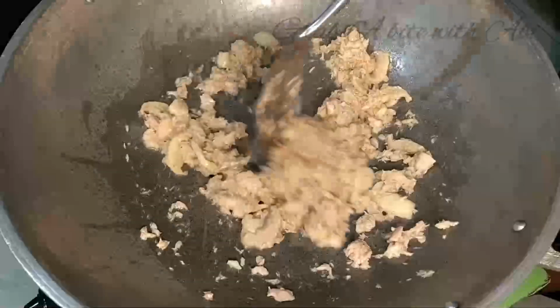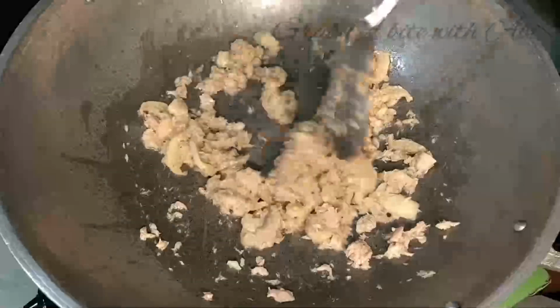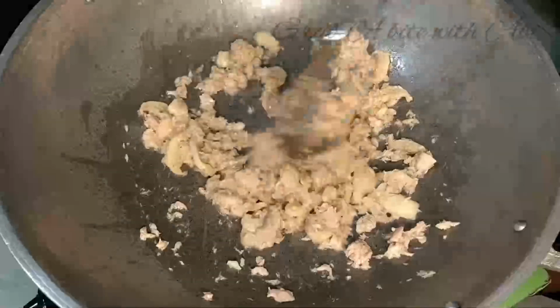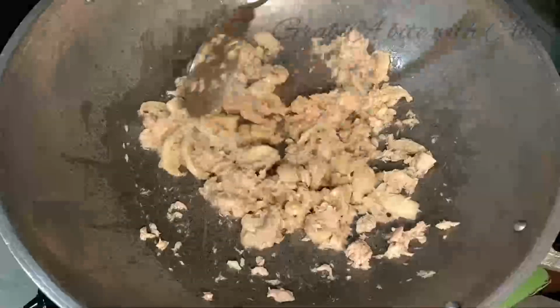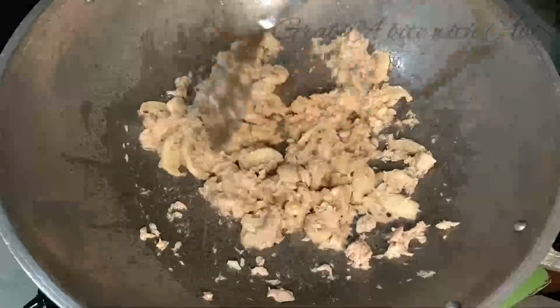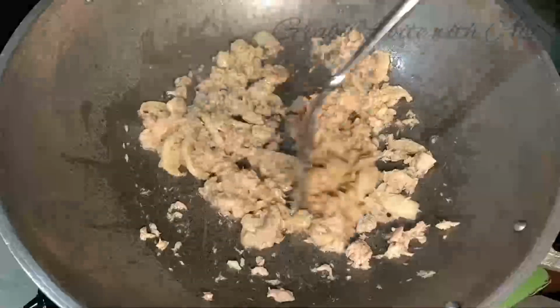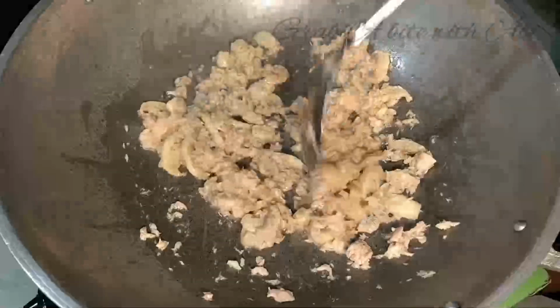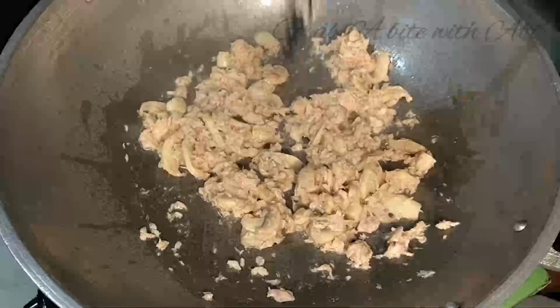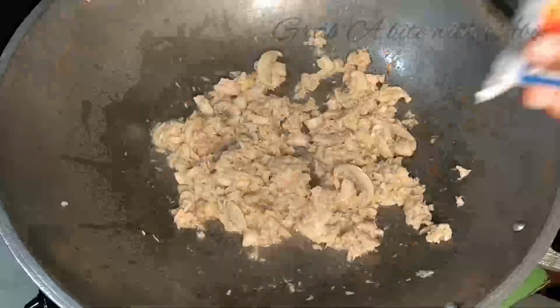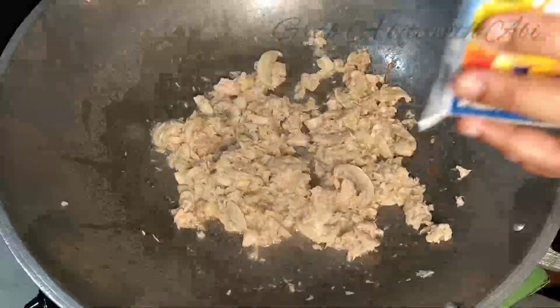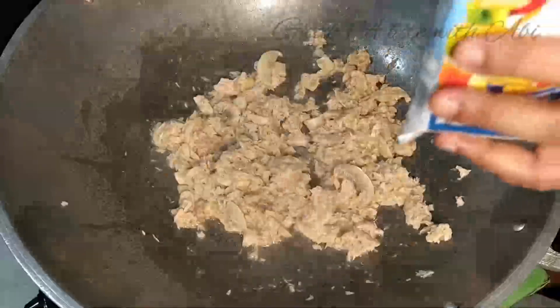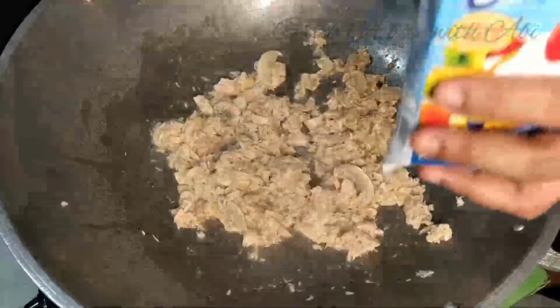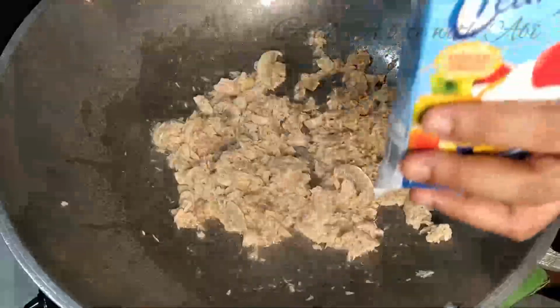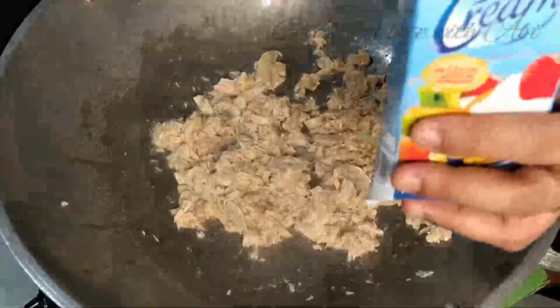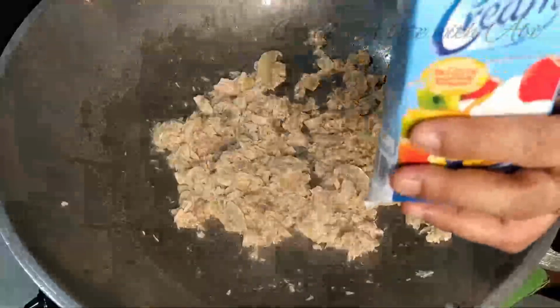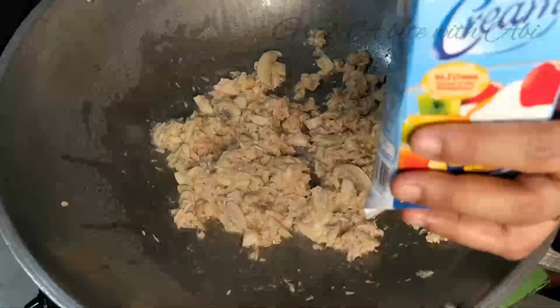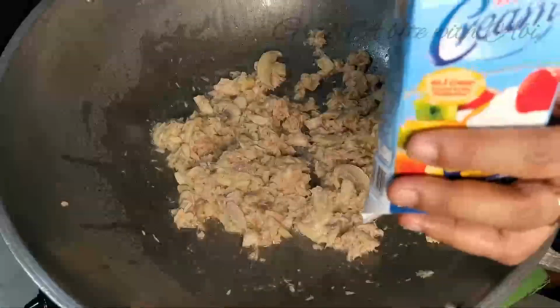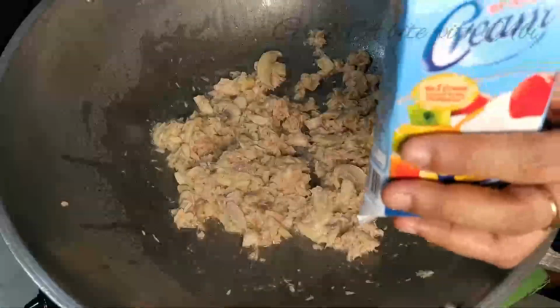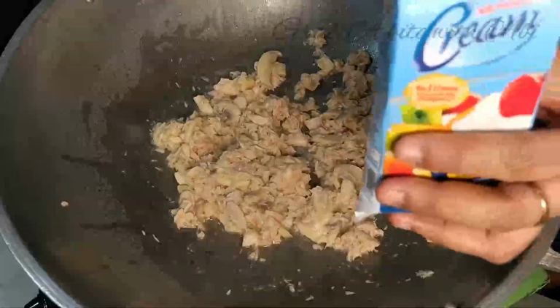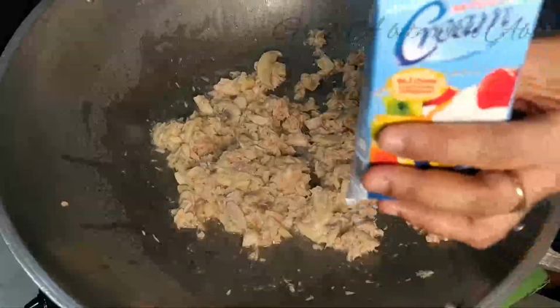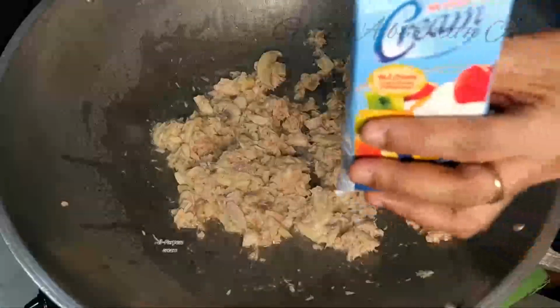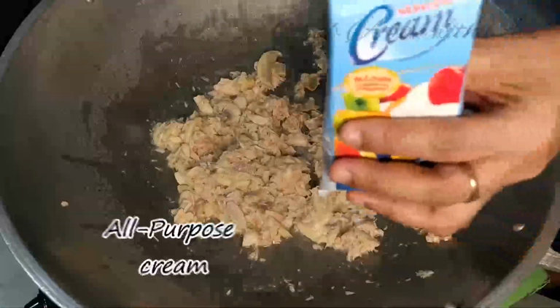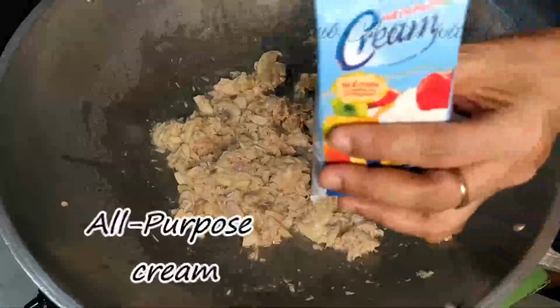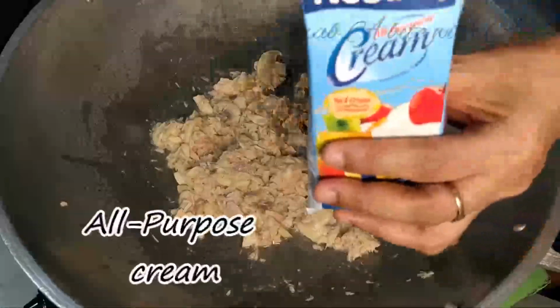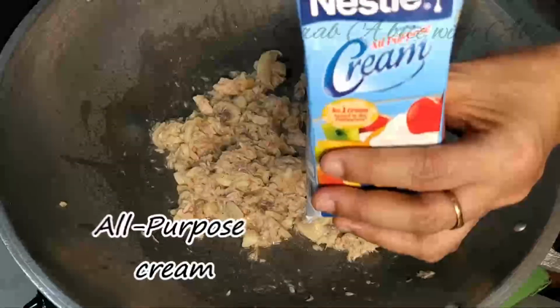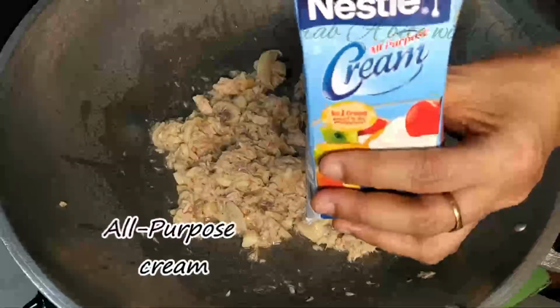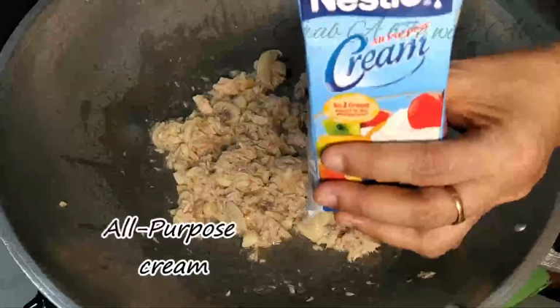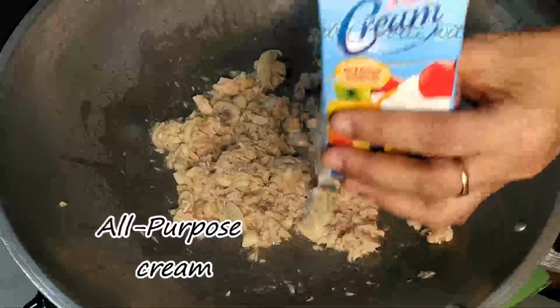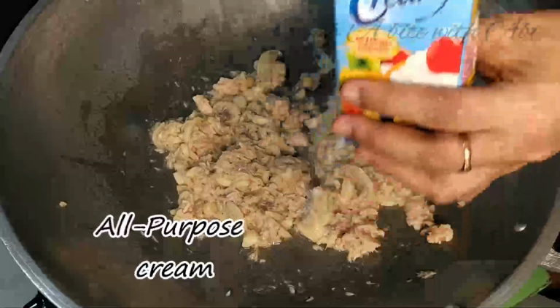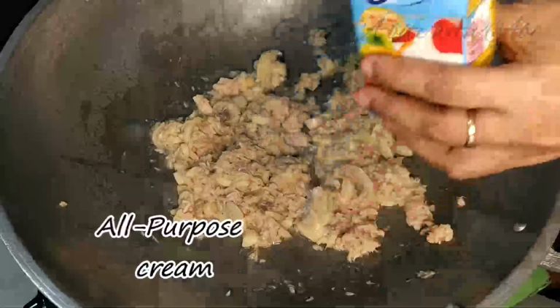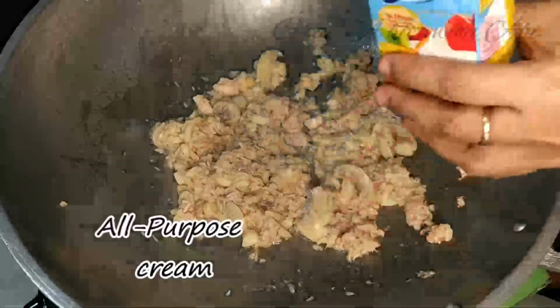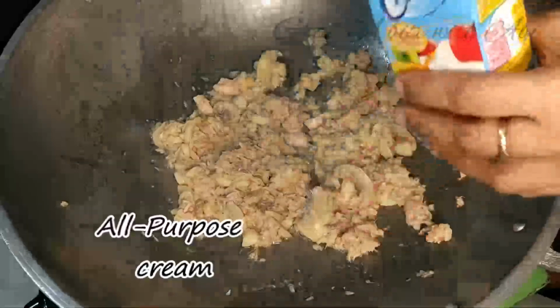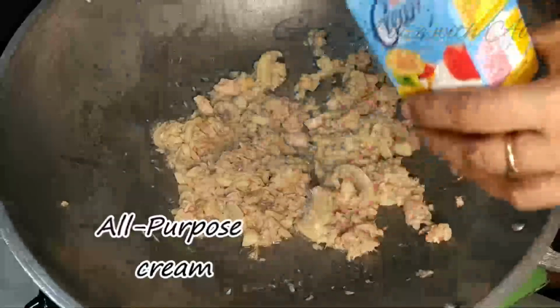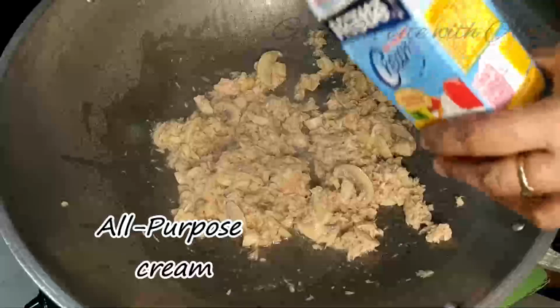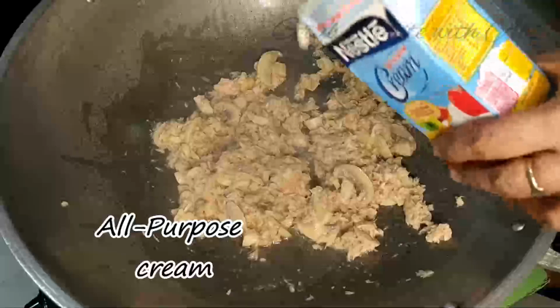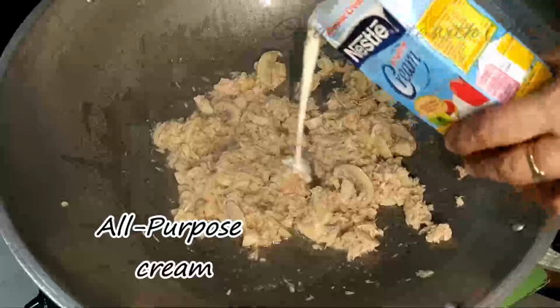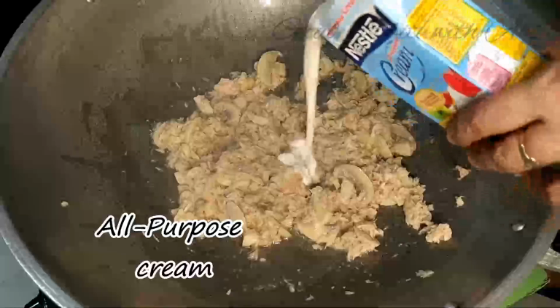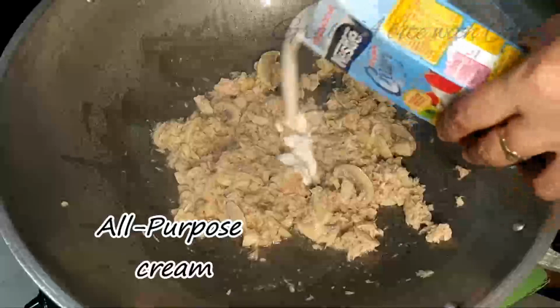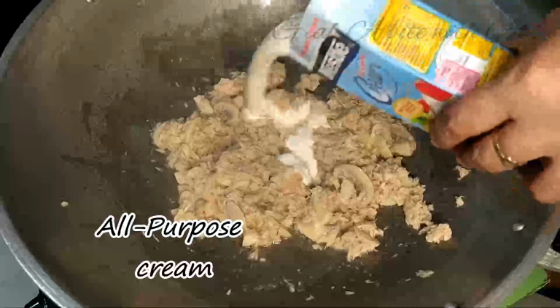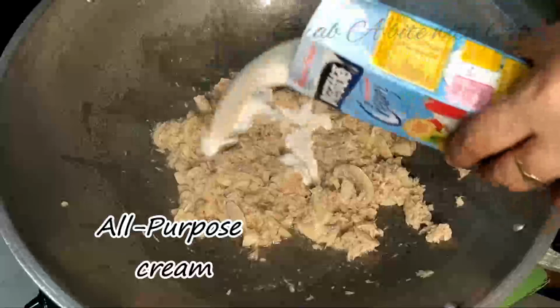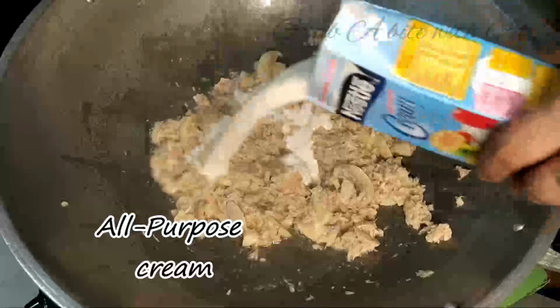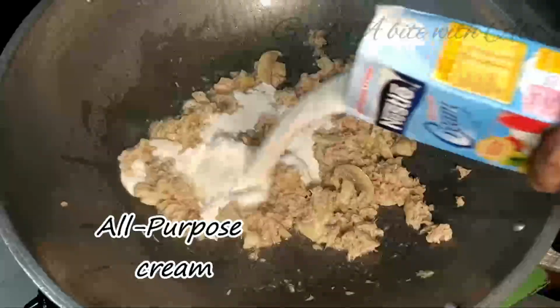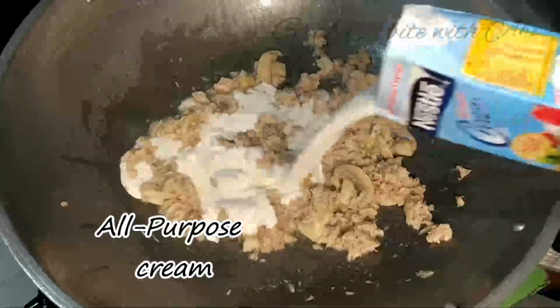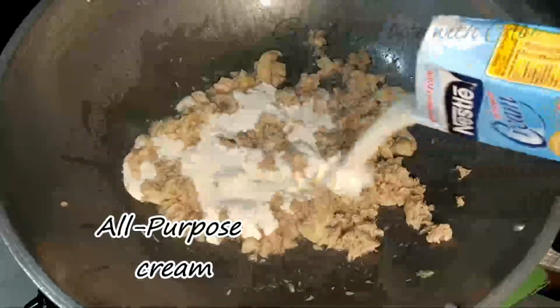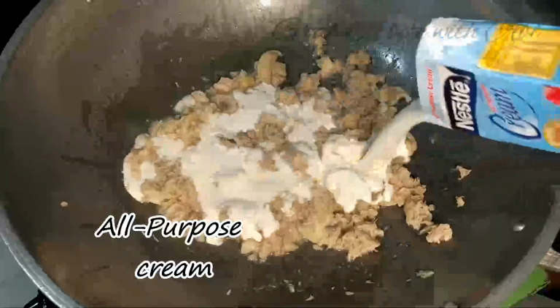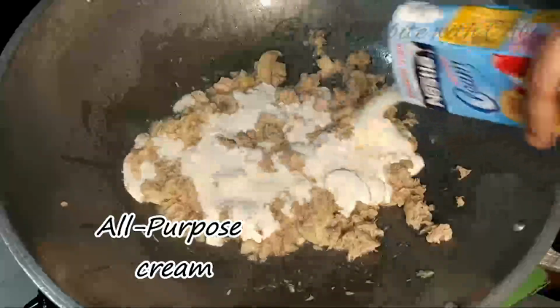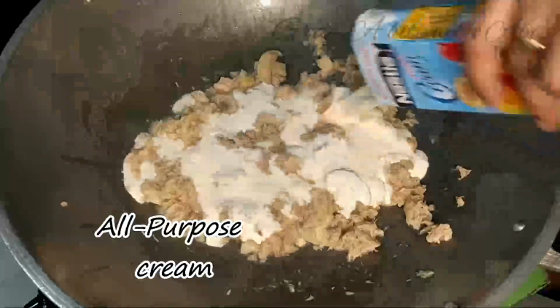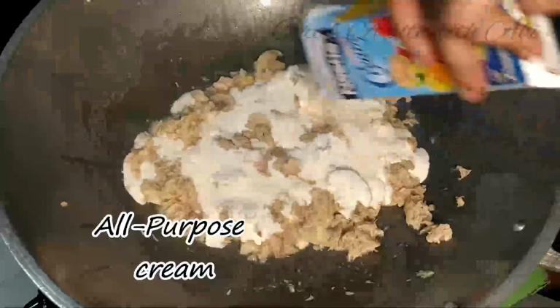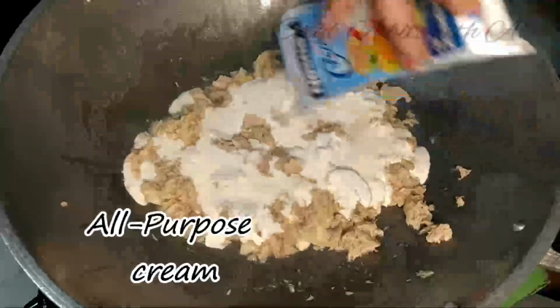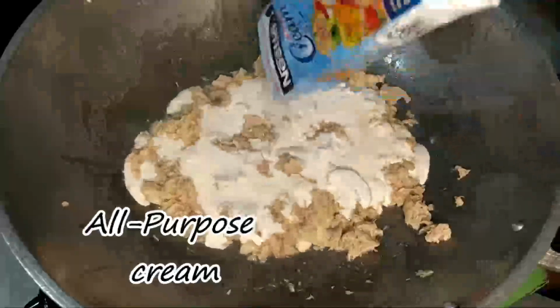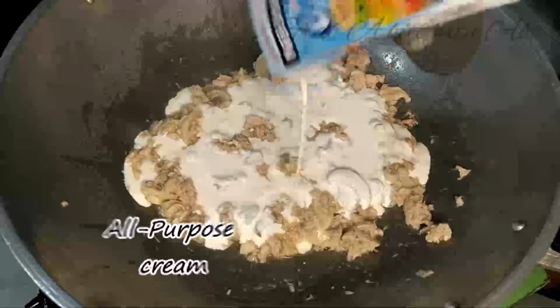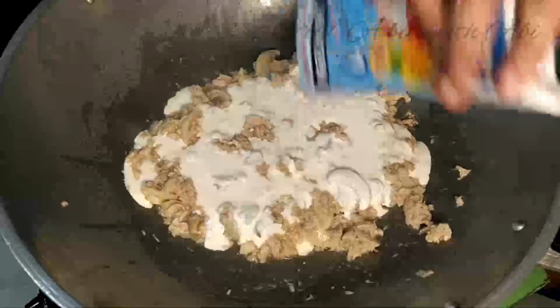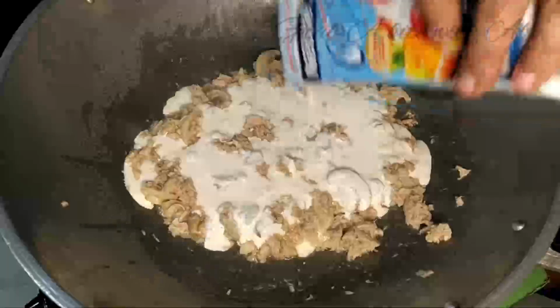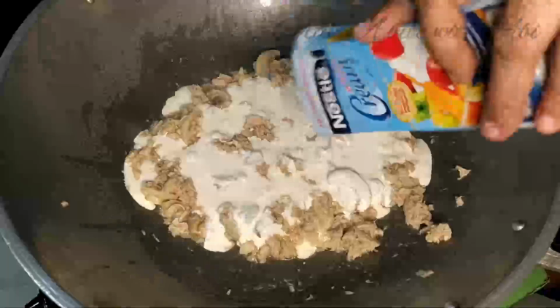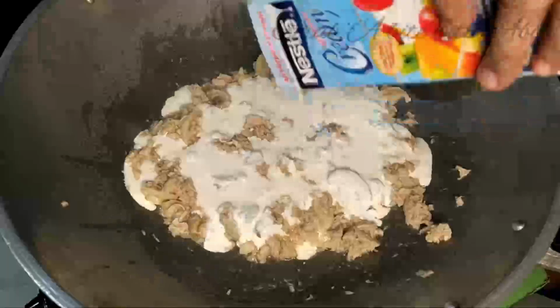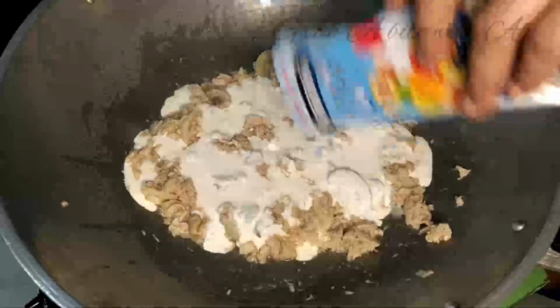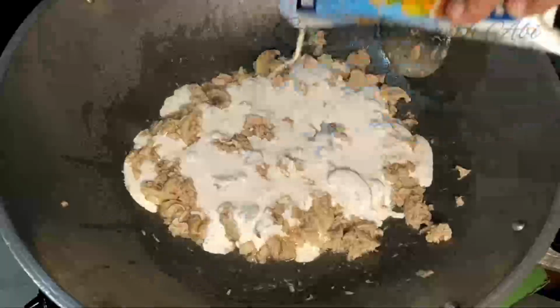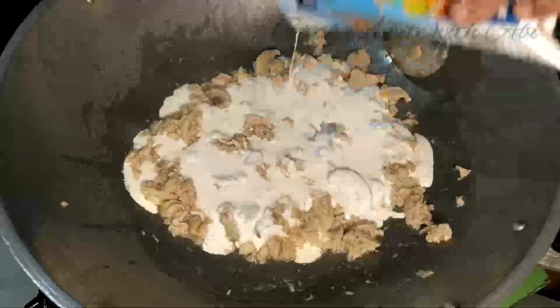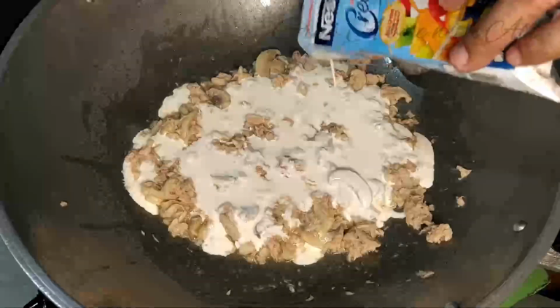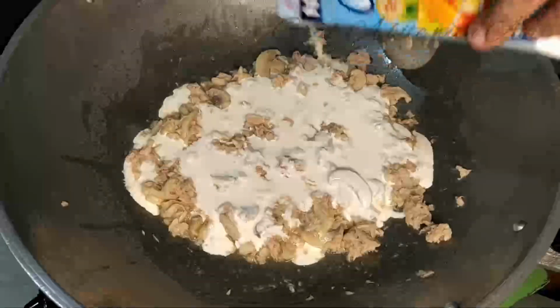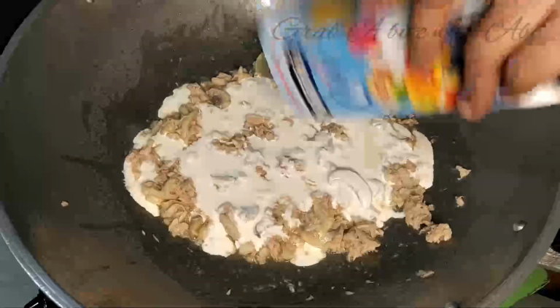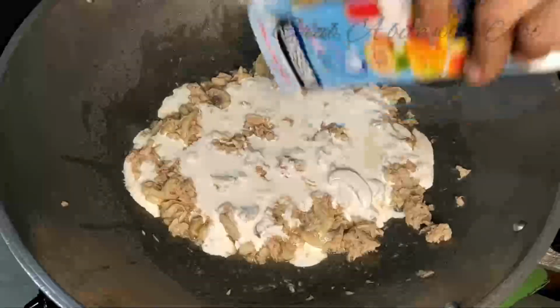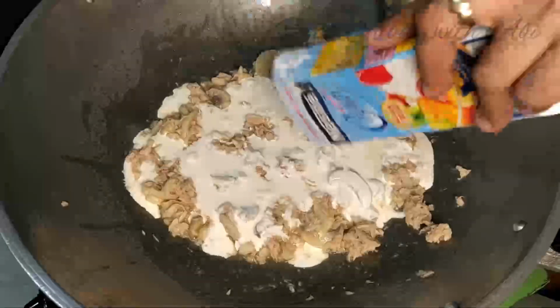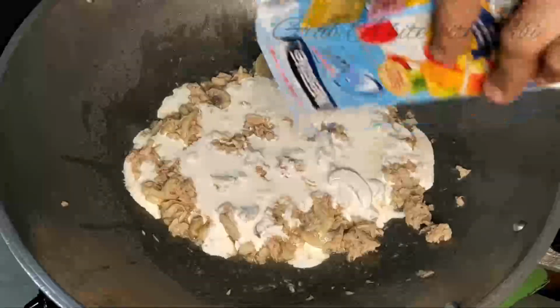Pagkatapos nyan, pwede na natin ilagay yung all-purpose cream. Tapos, haluin mabuti.